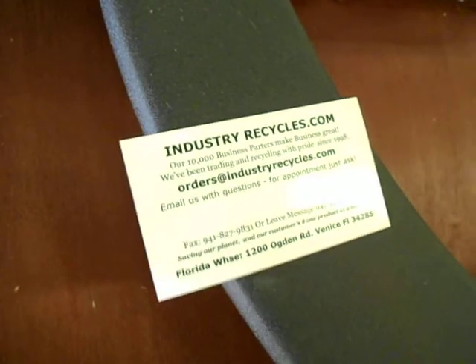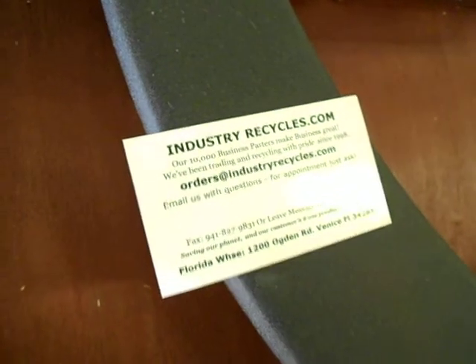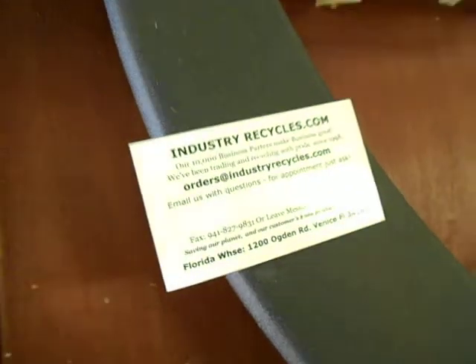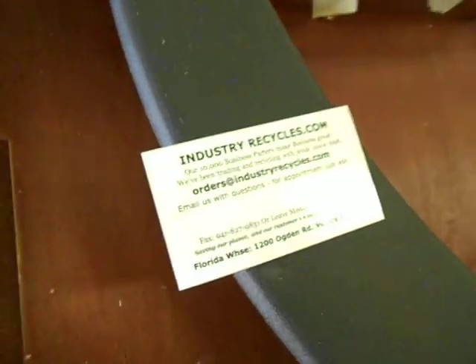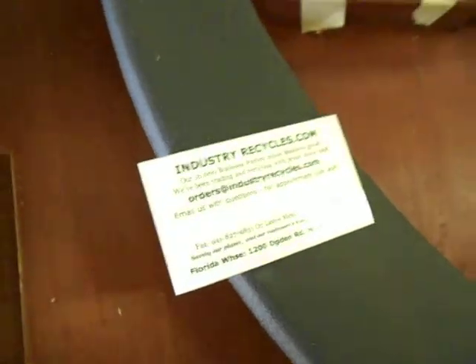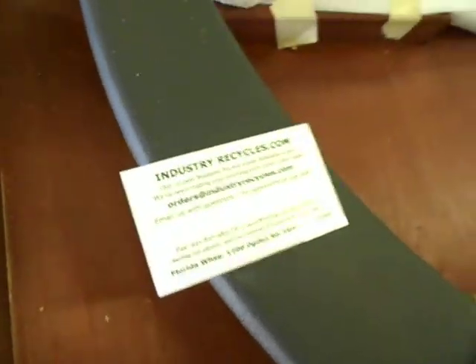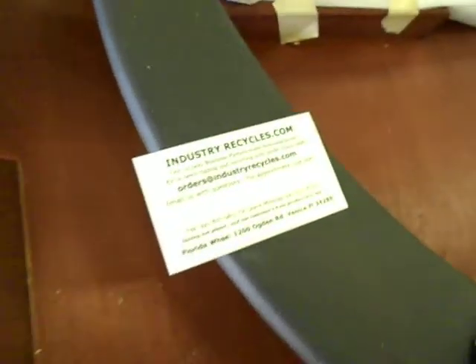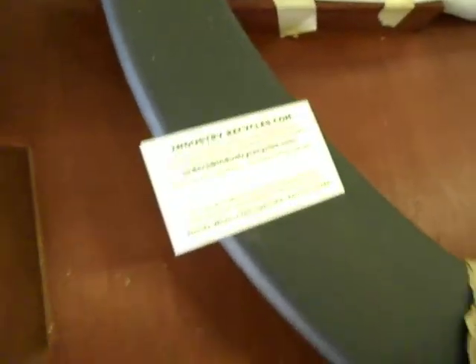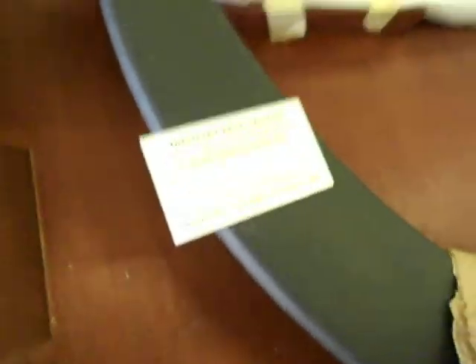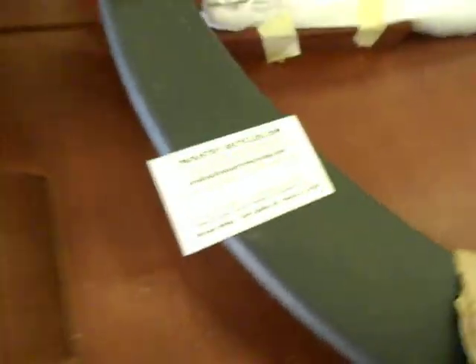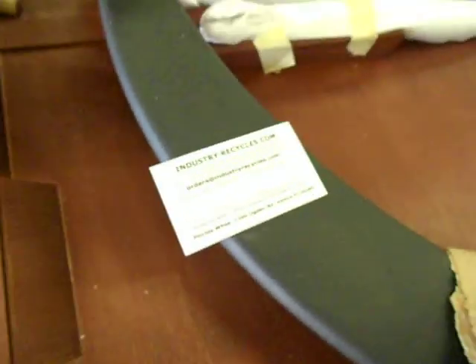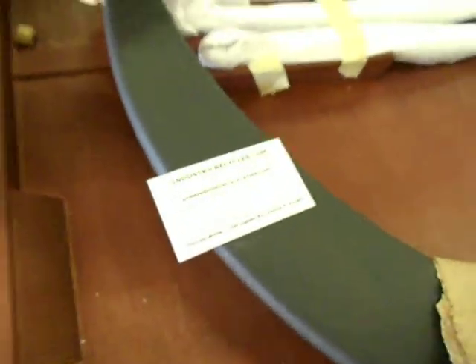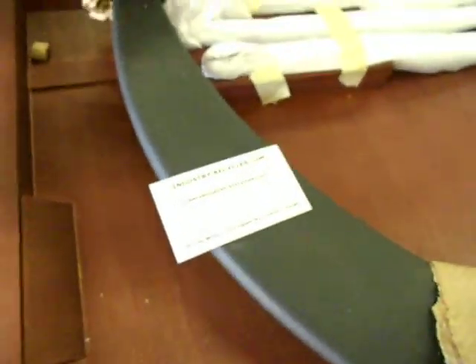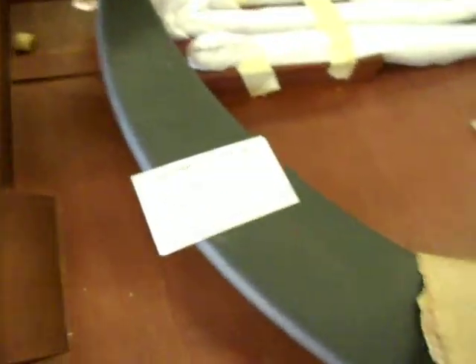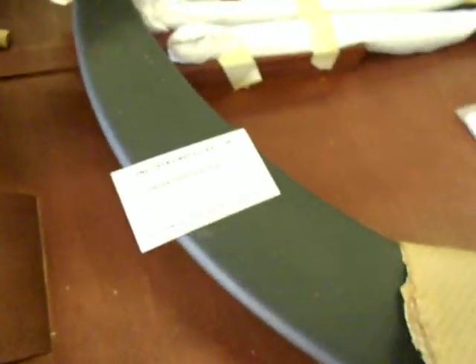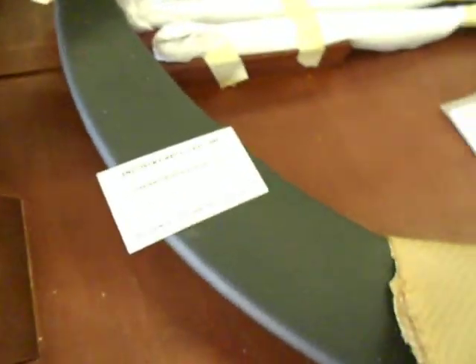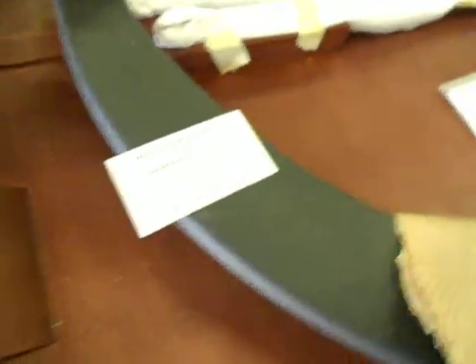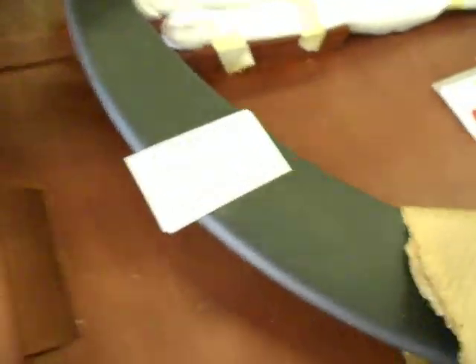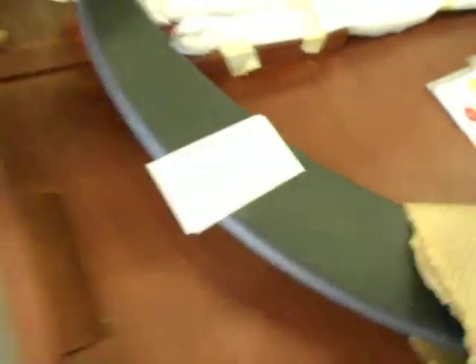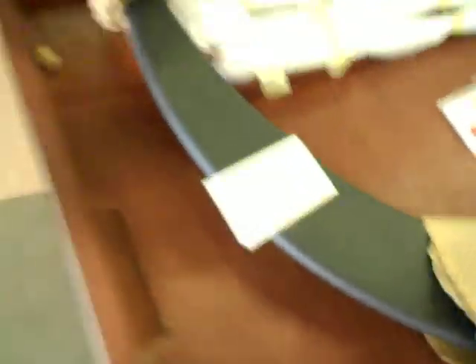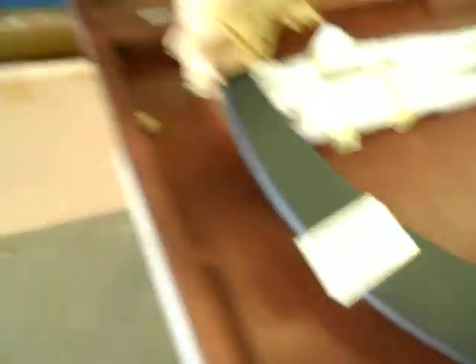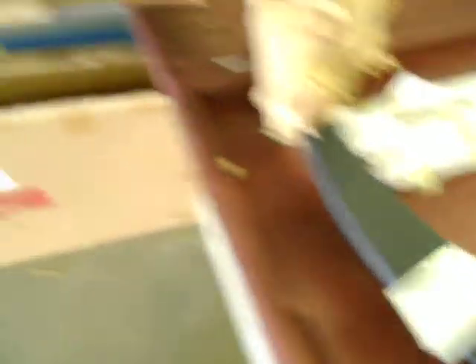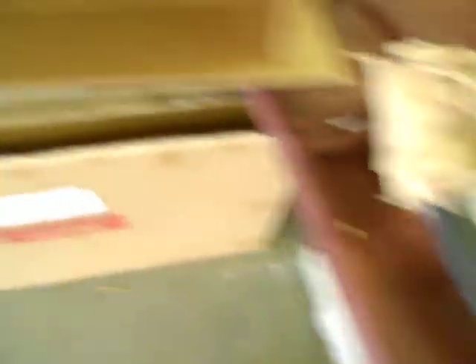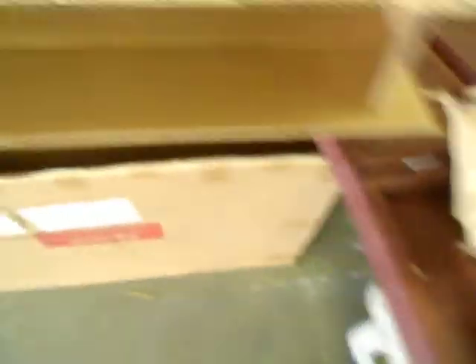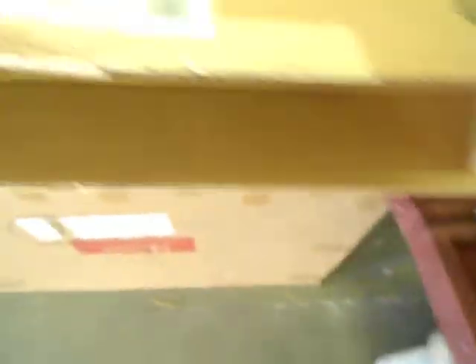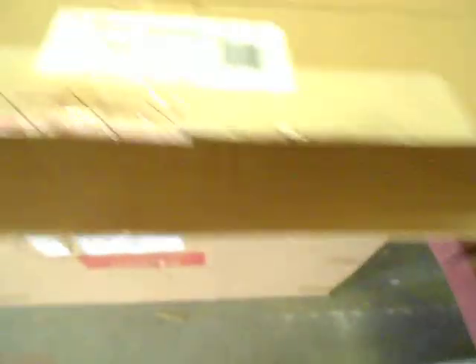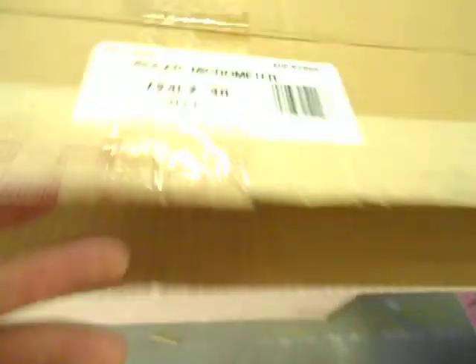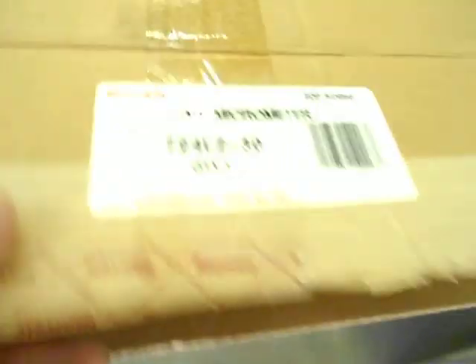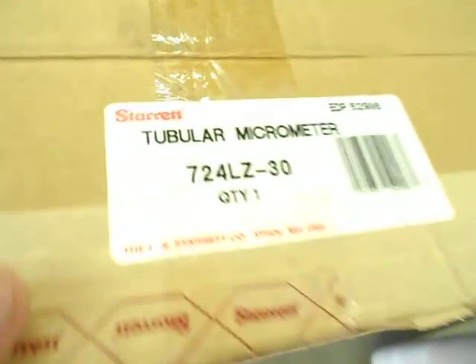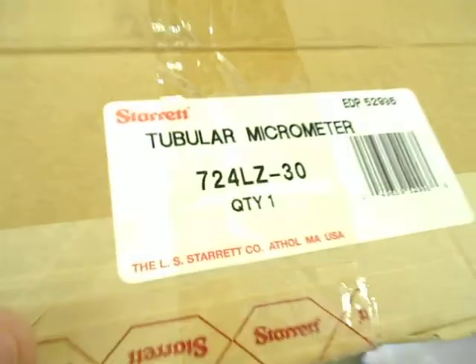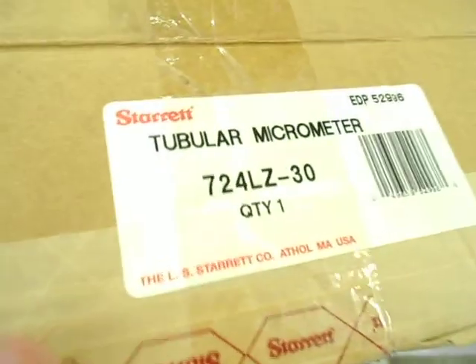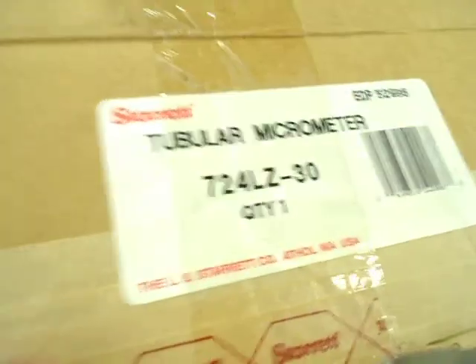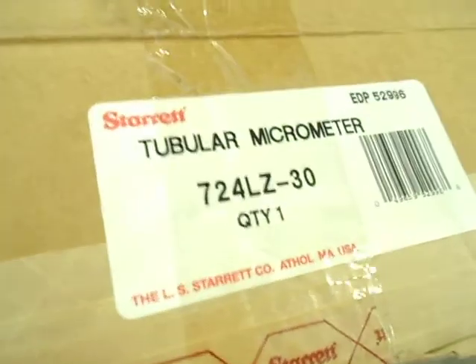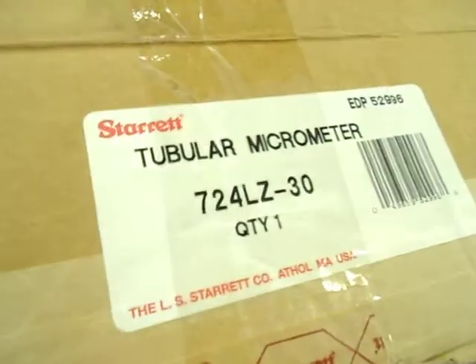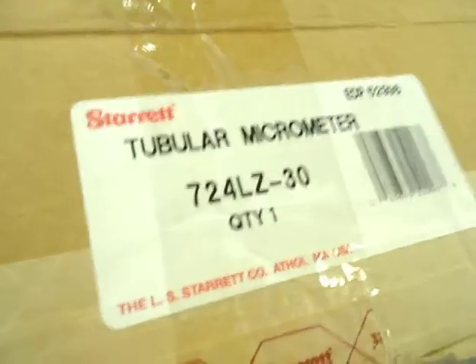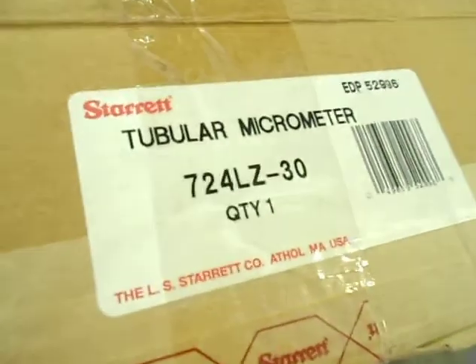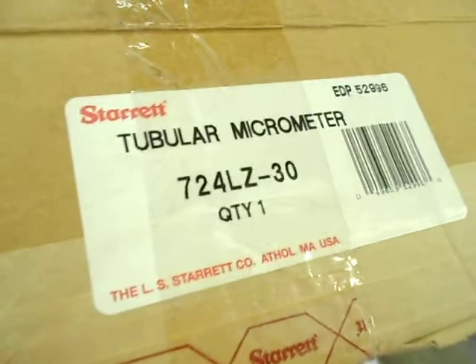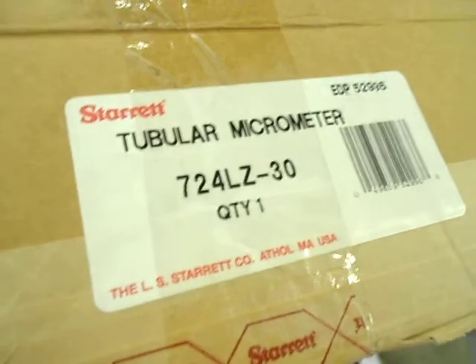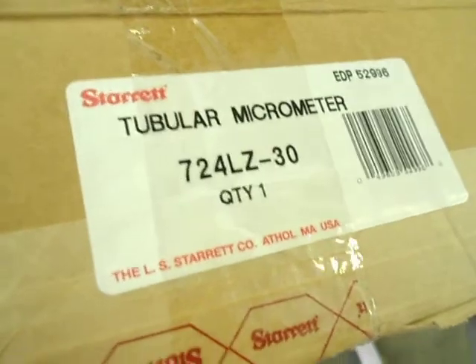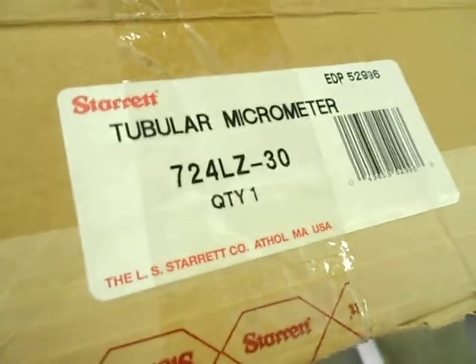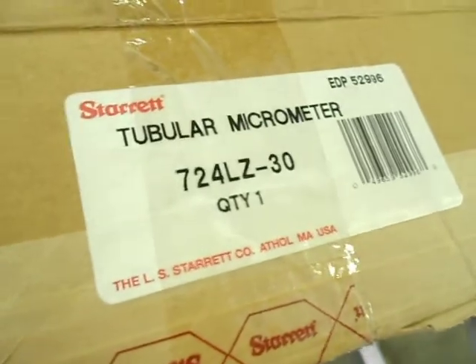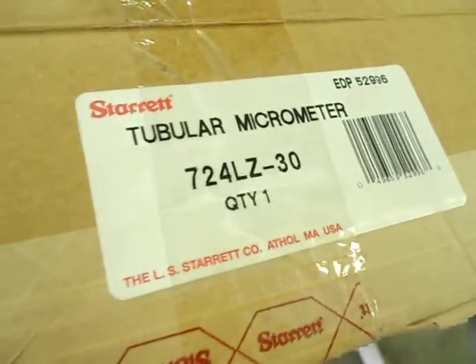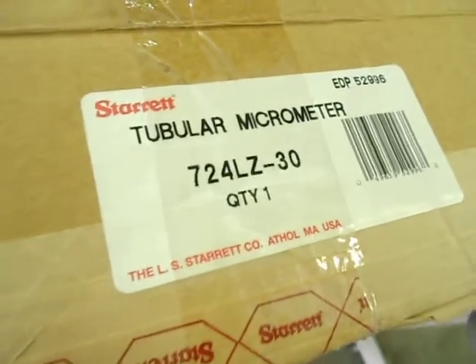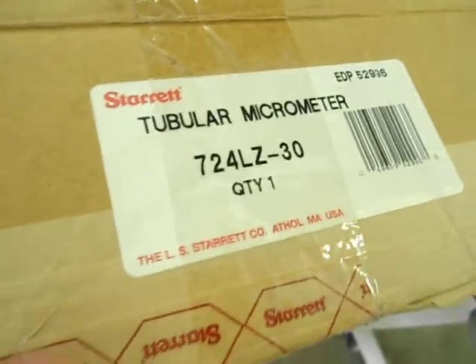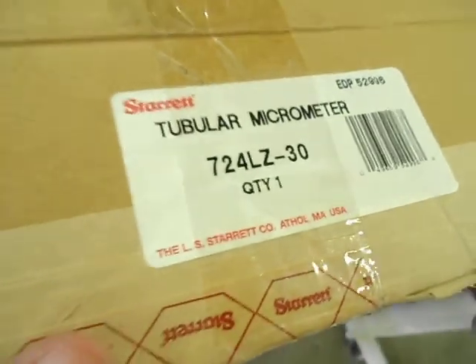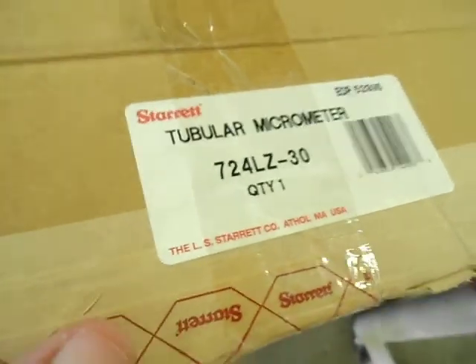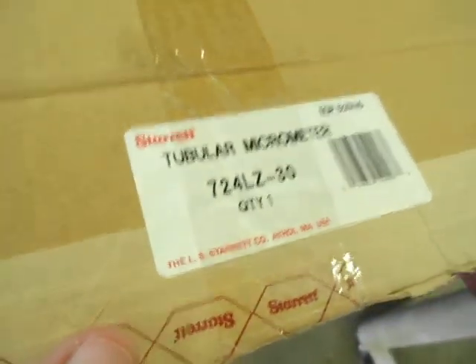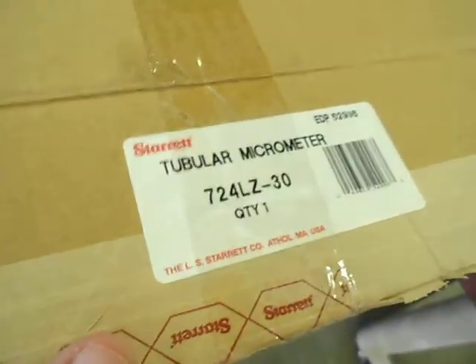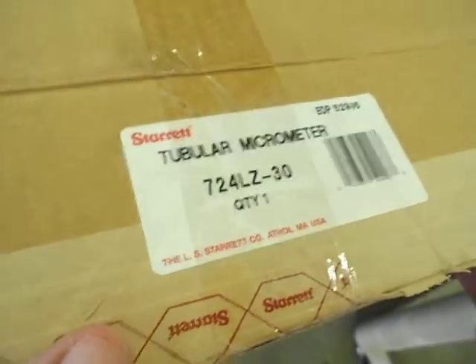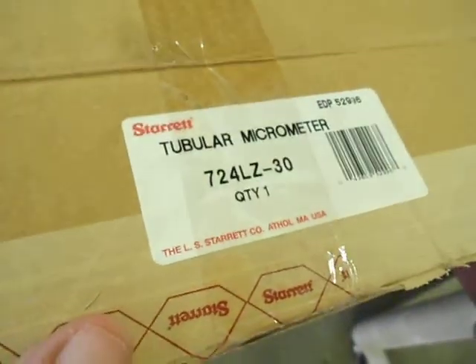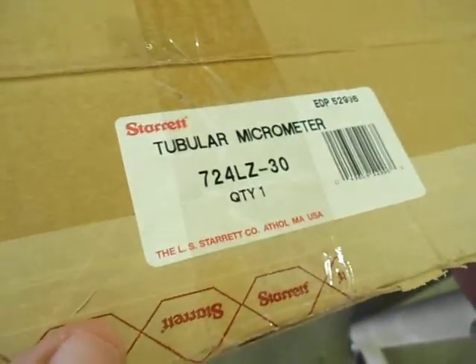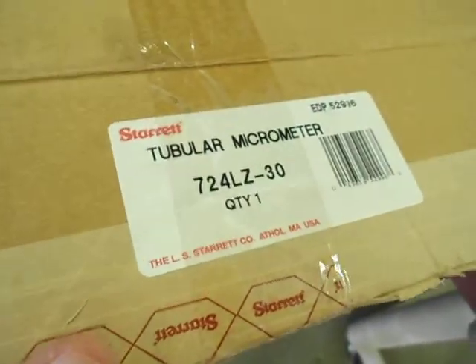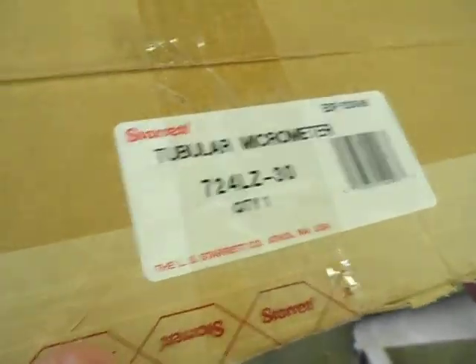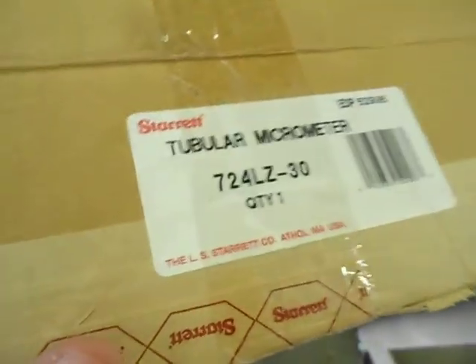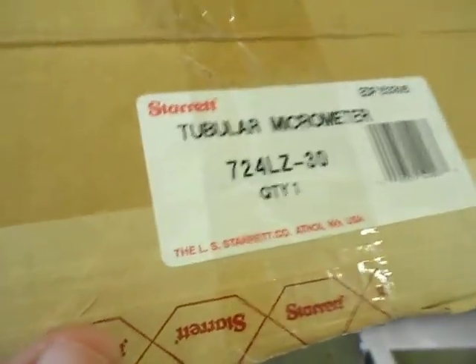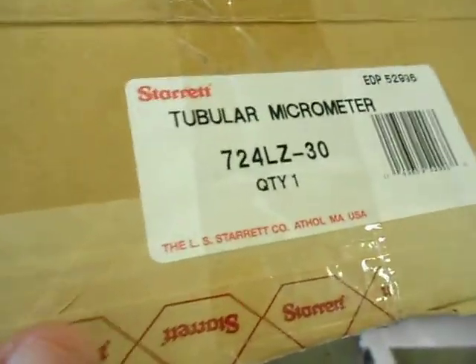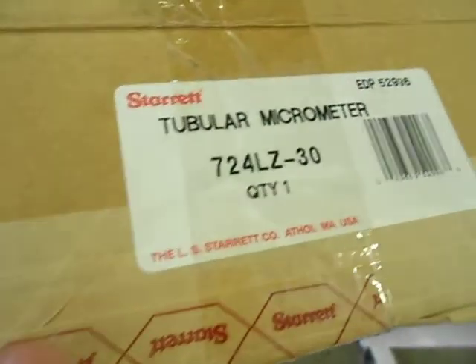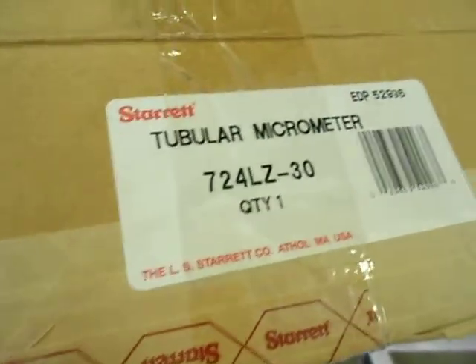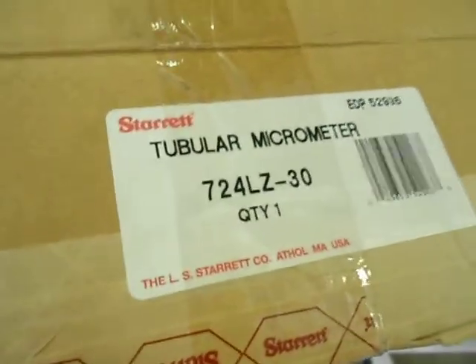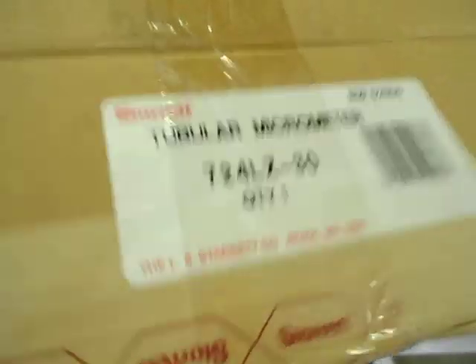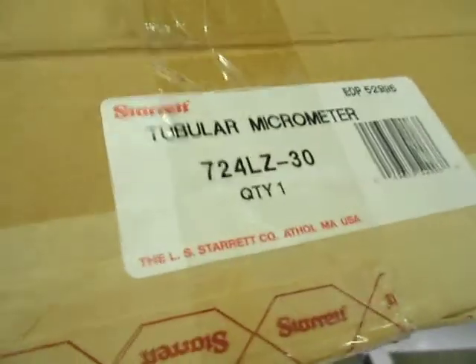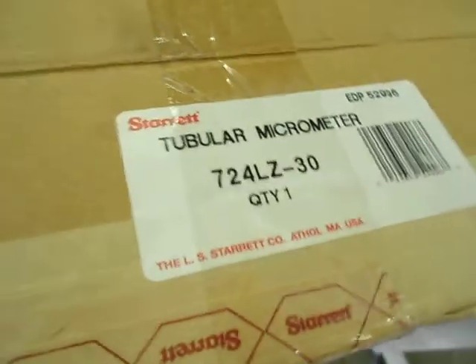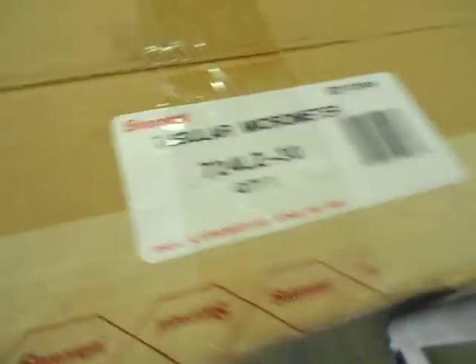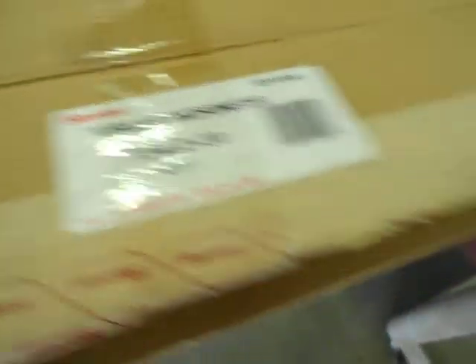Thank you for choosing industryrecycles.com. Here today we have a Starrett tubular micrometer, 724LZ-30.